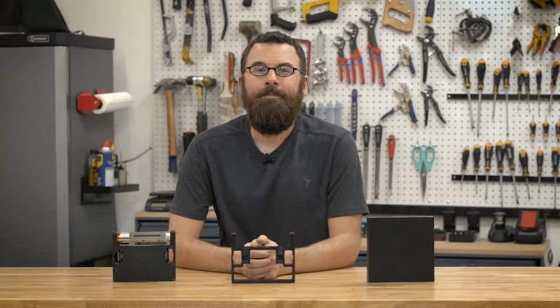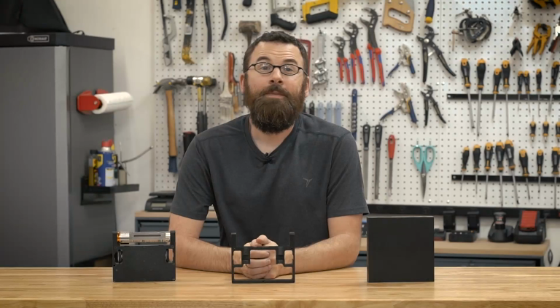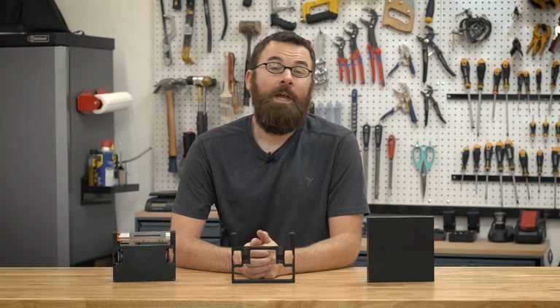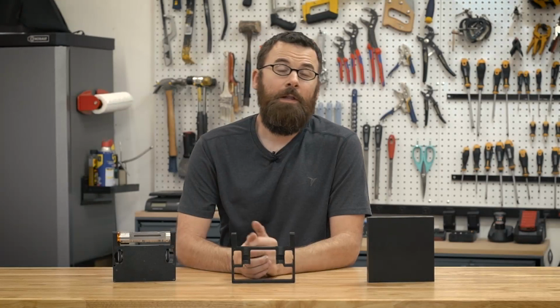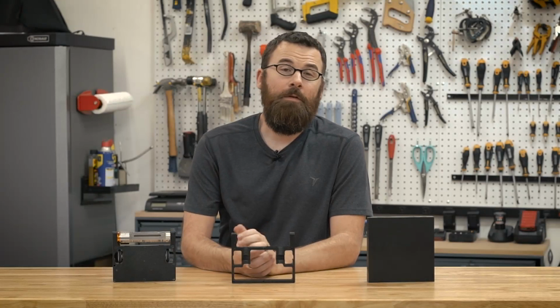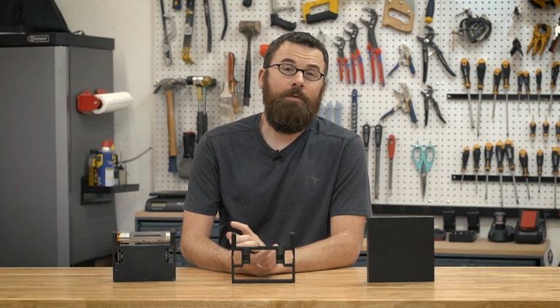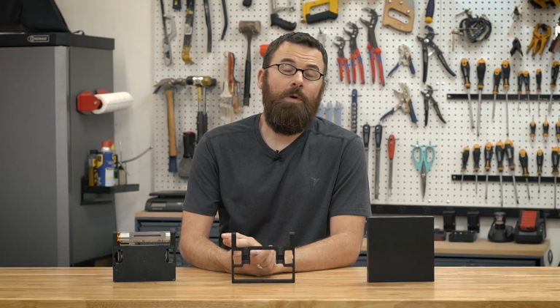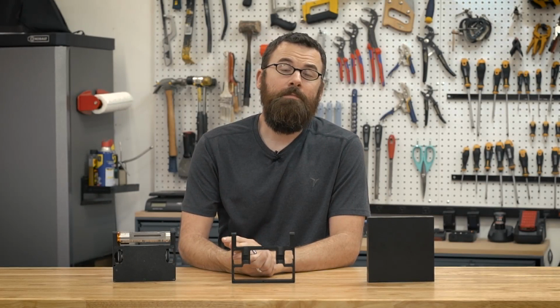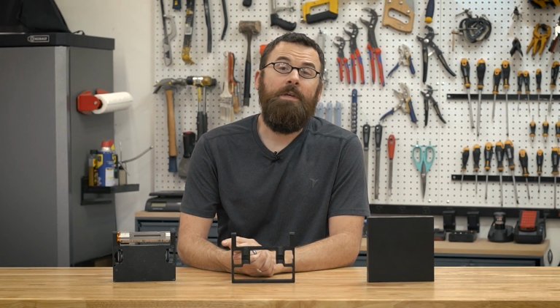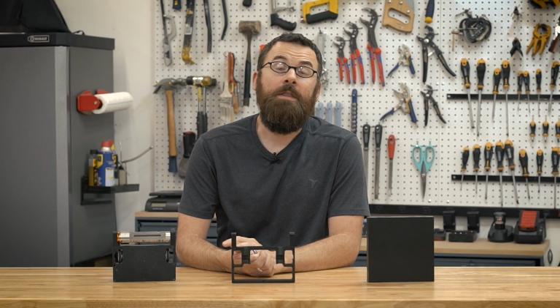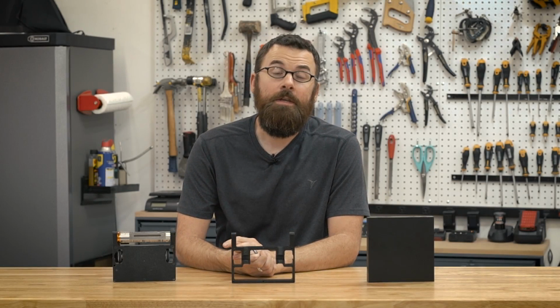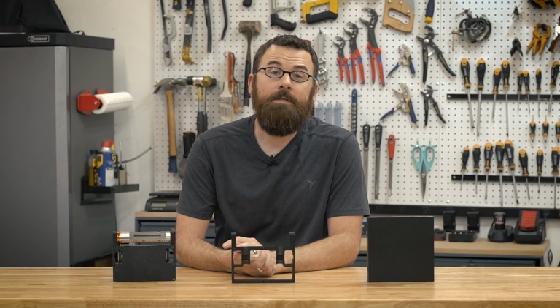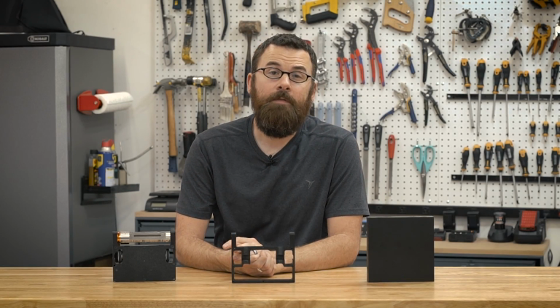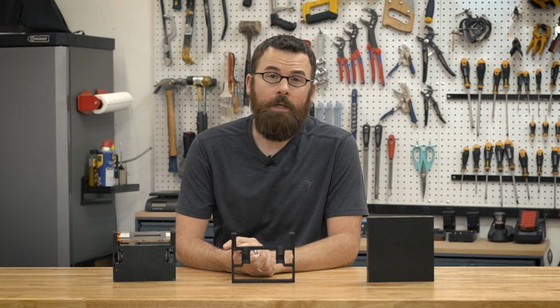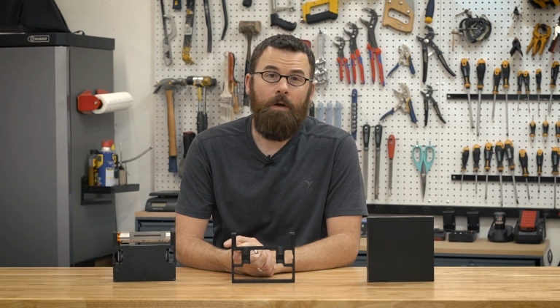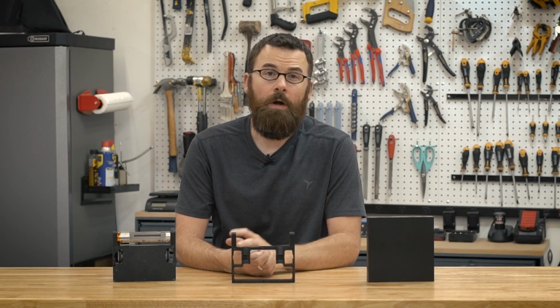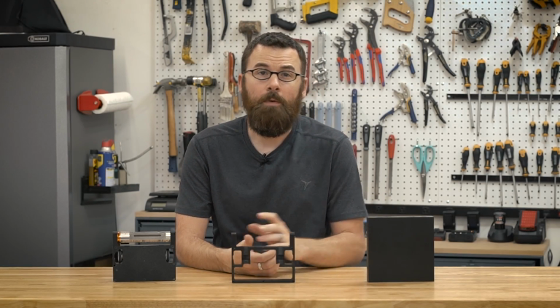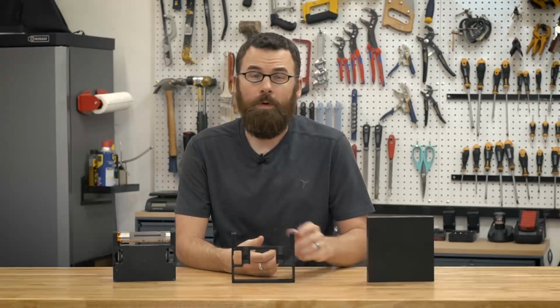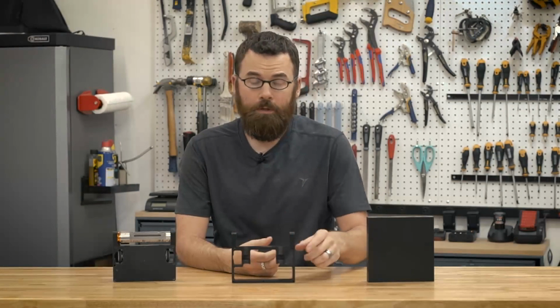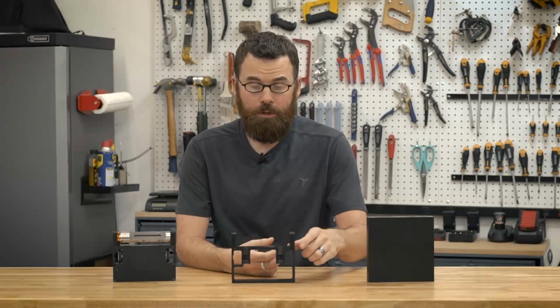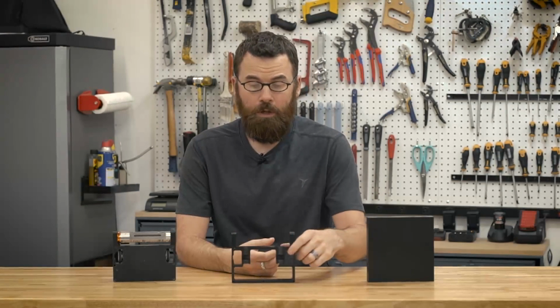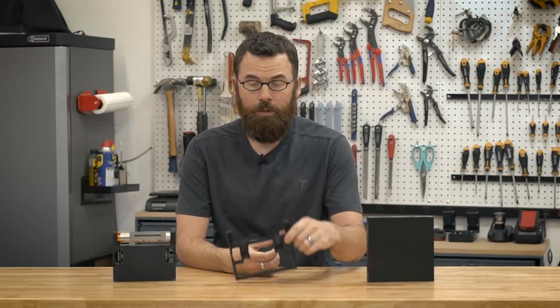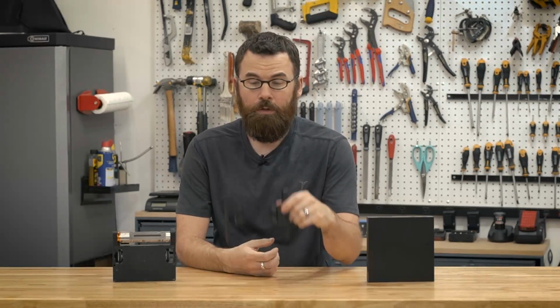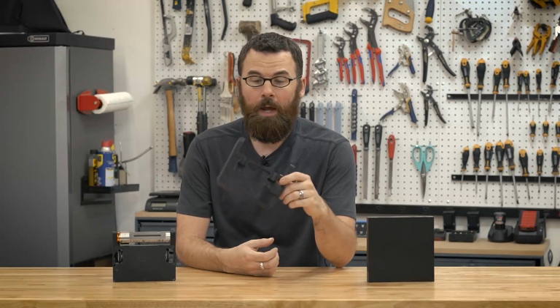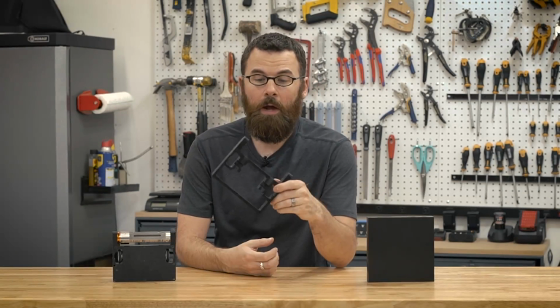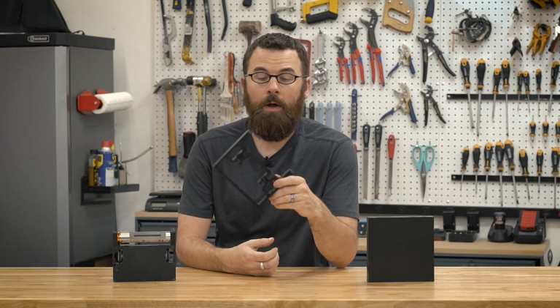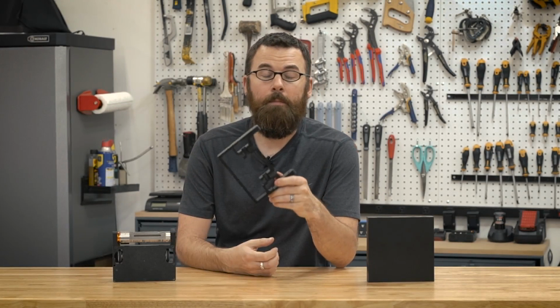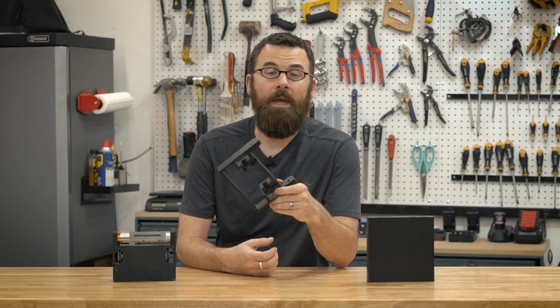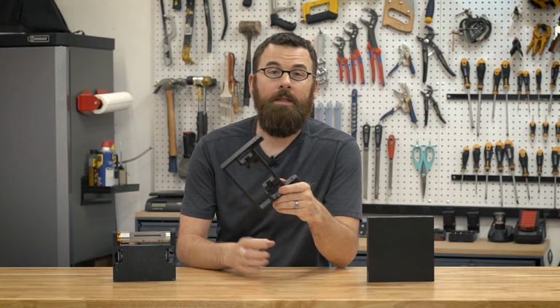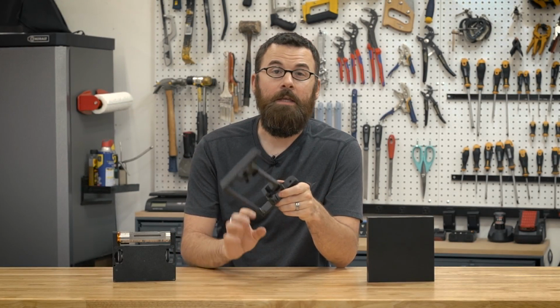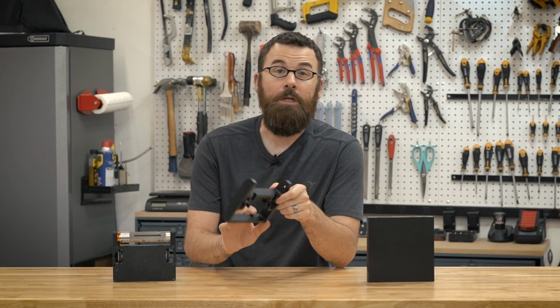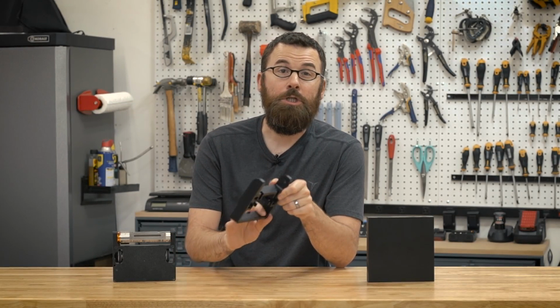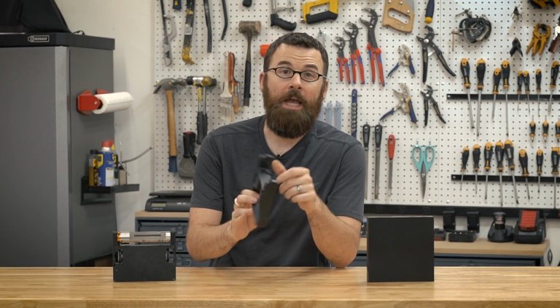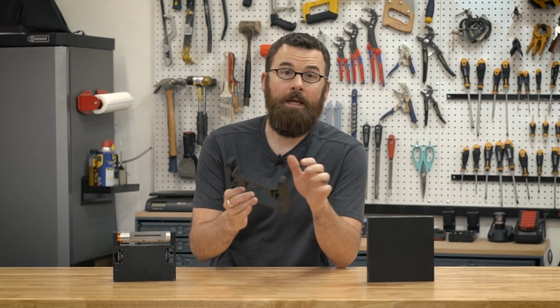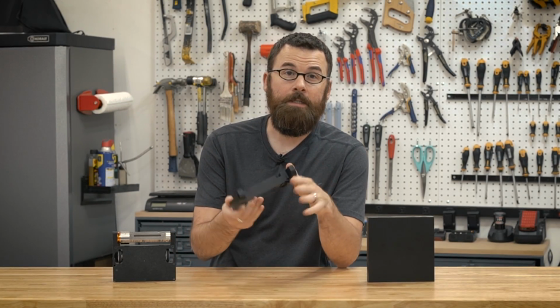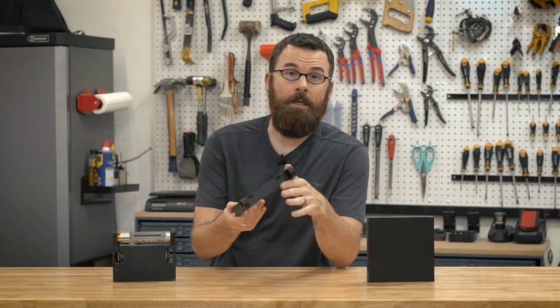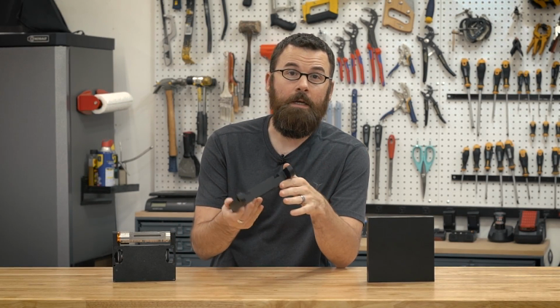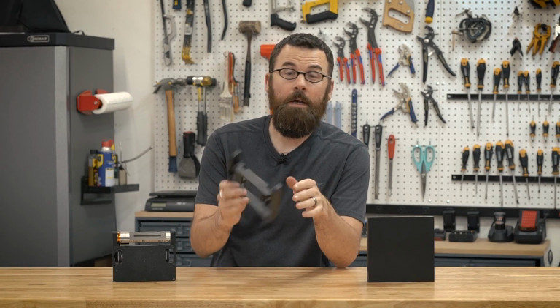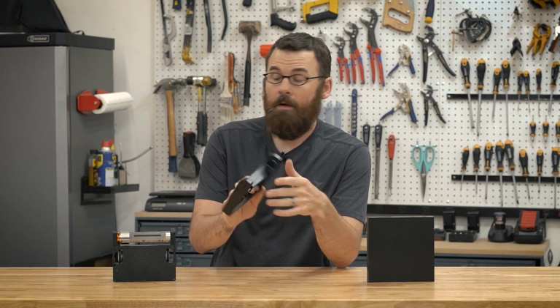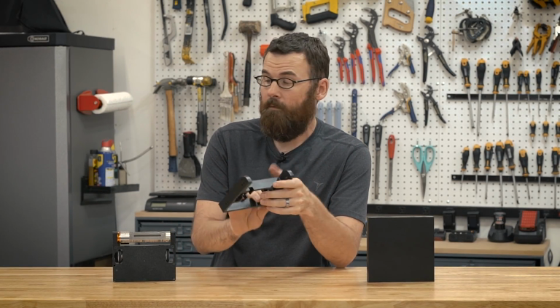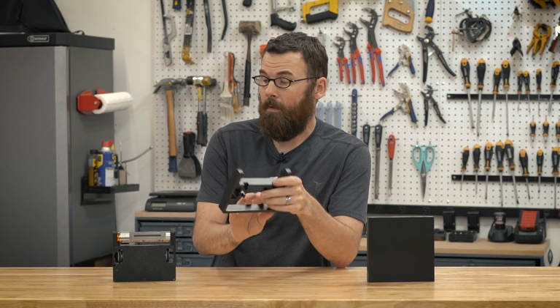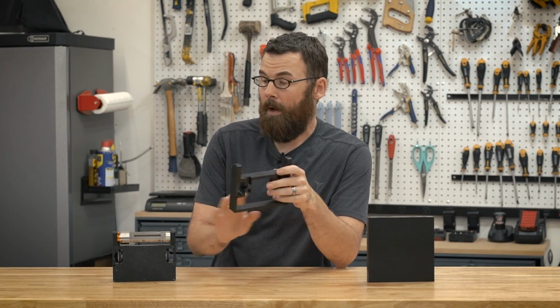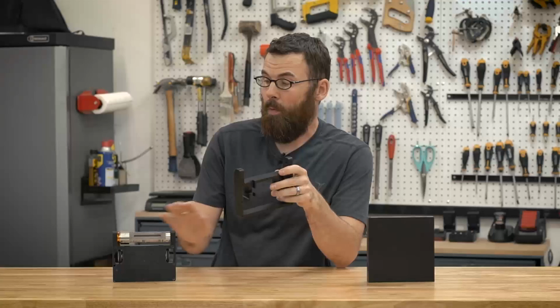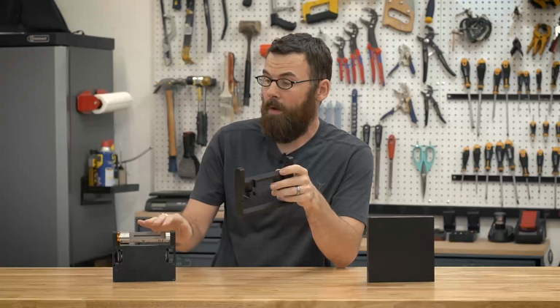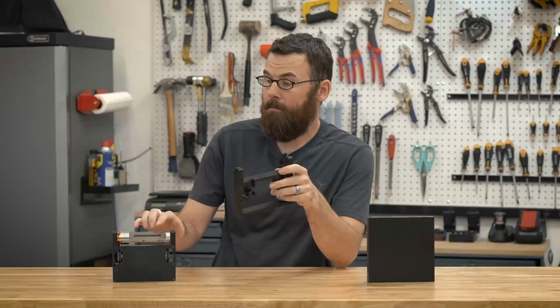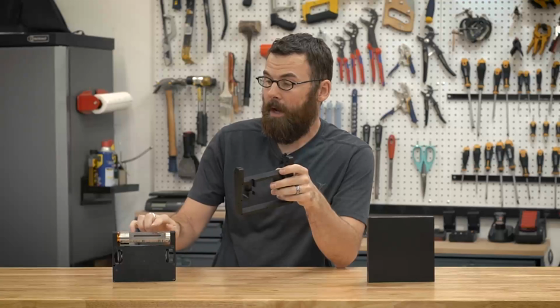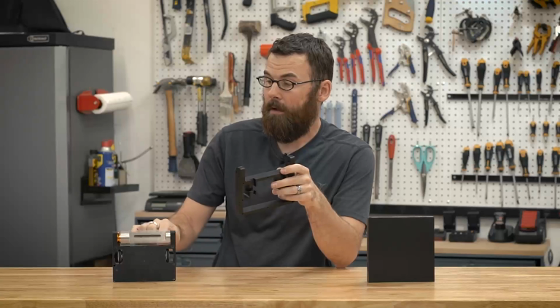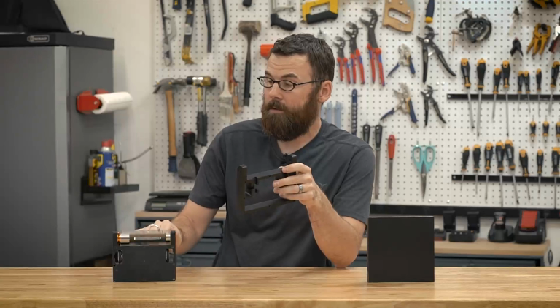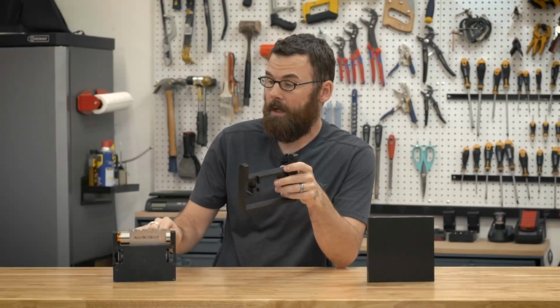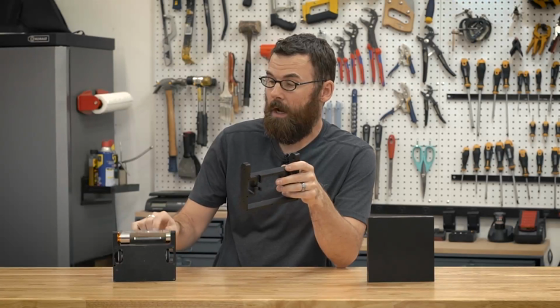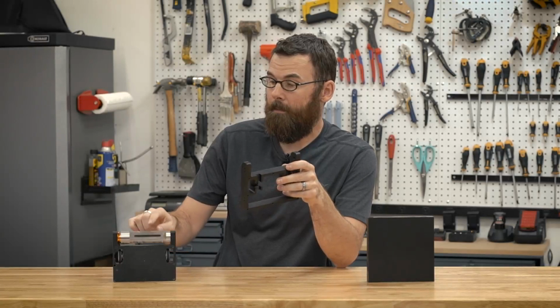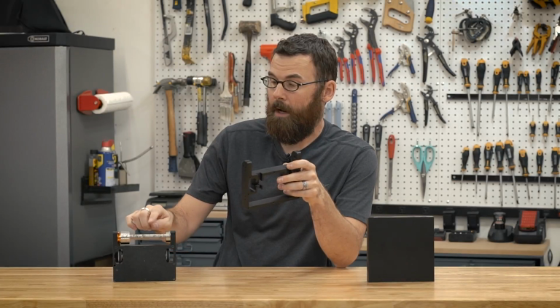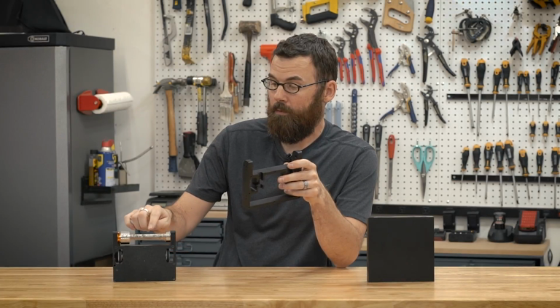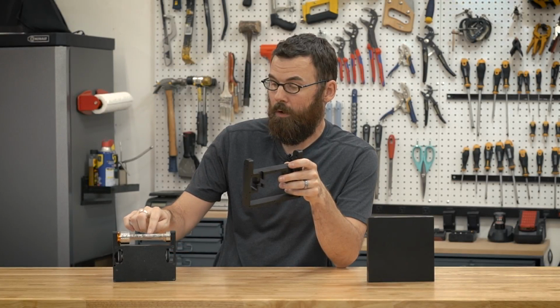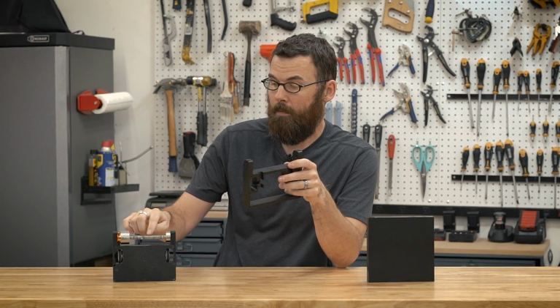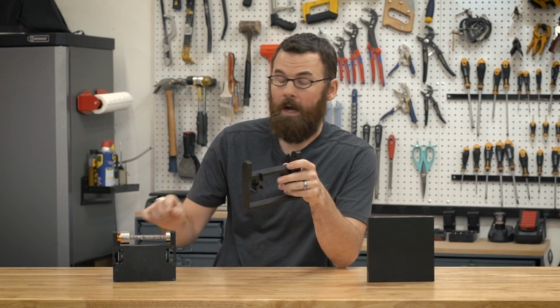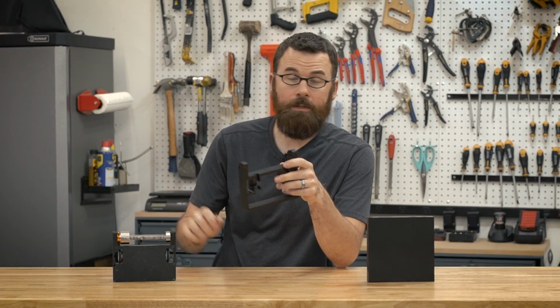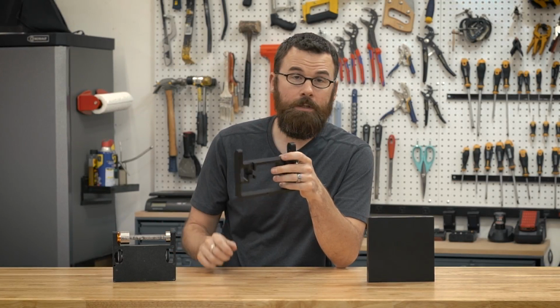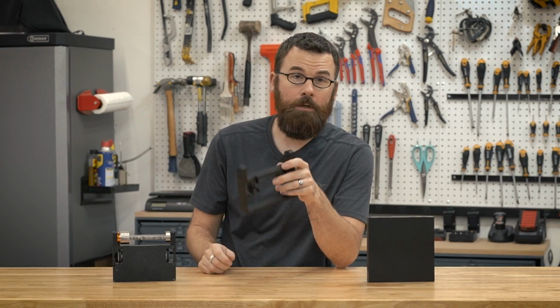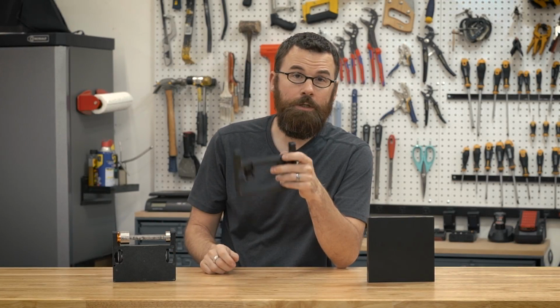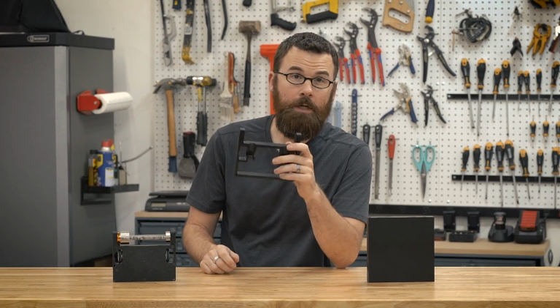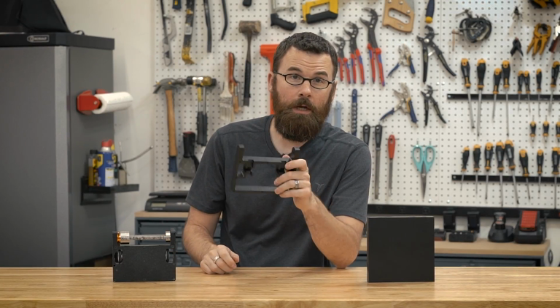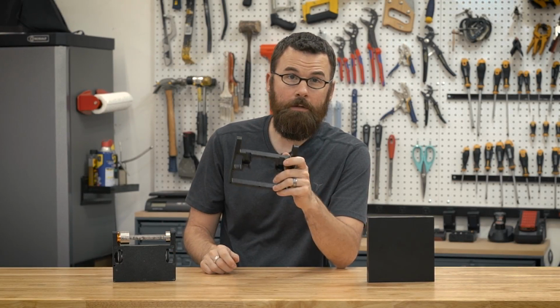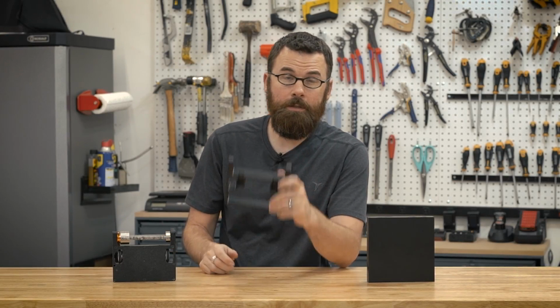Hello everyone. In this video, I'm going to show you how I made the chassis for my one-pound combat robot, Sergeant Cuddles.